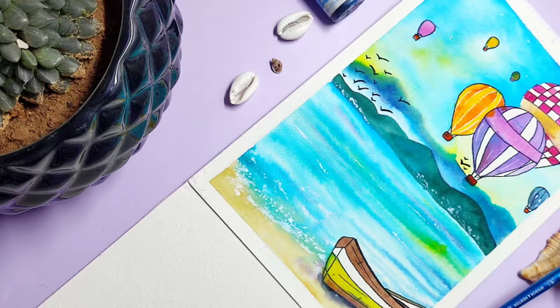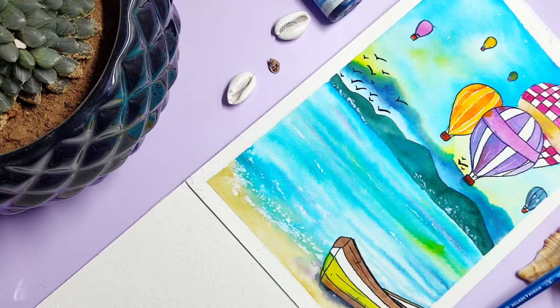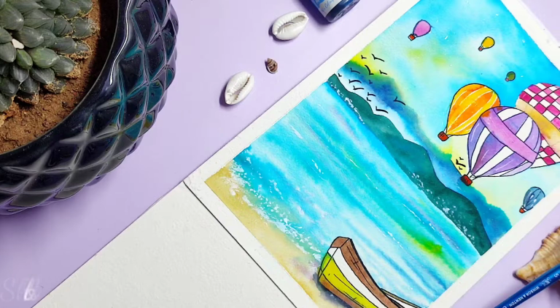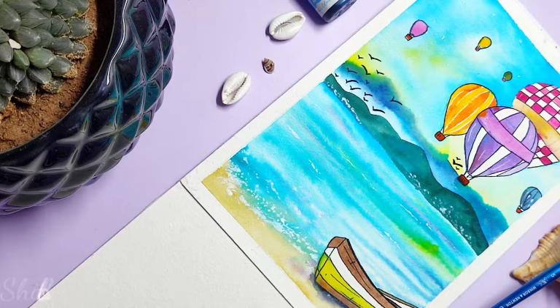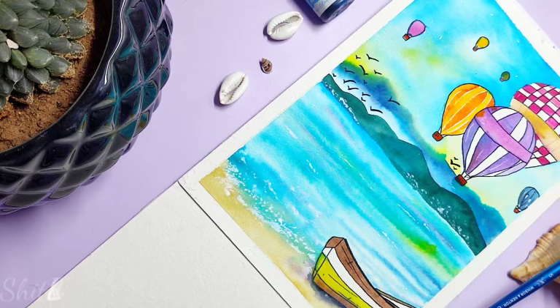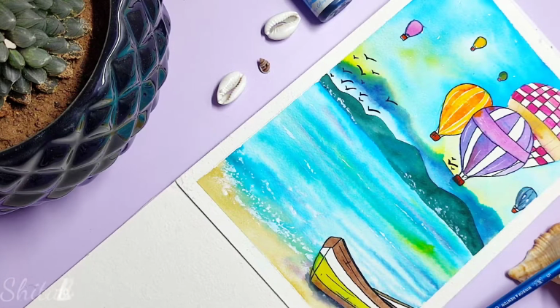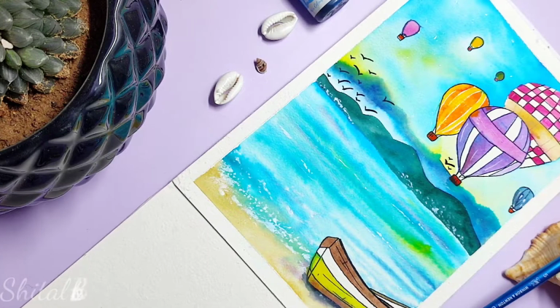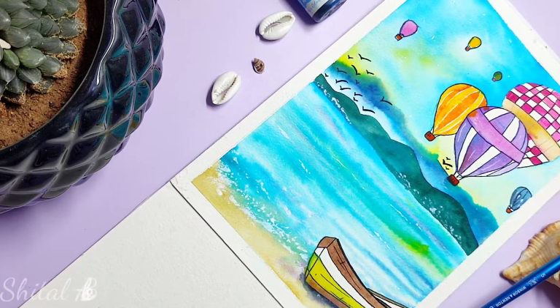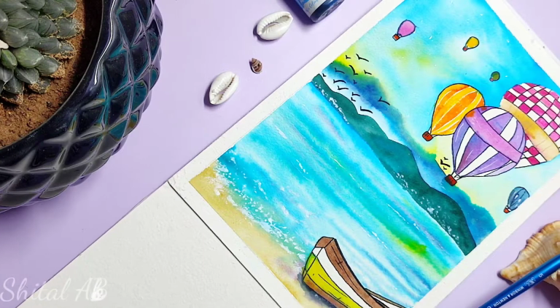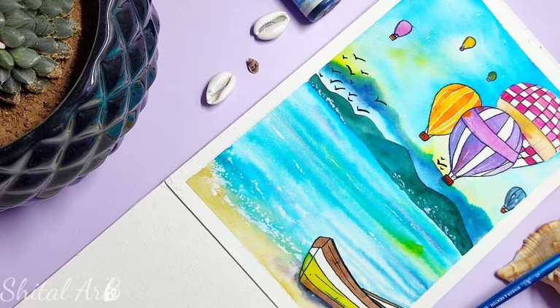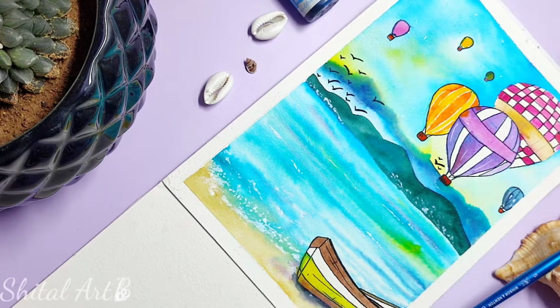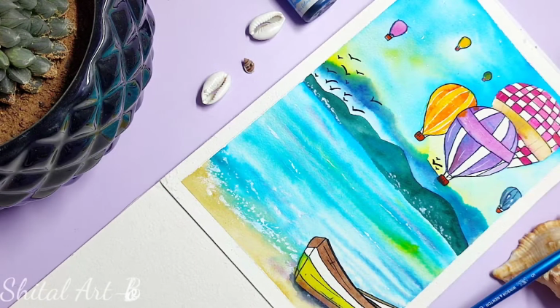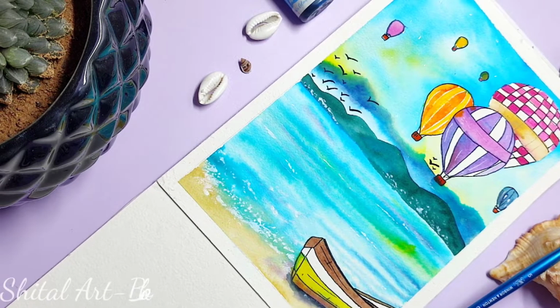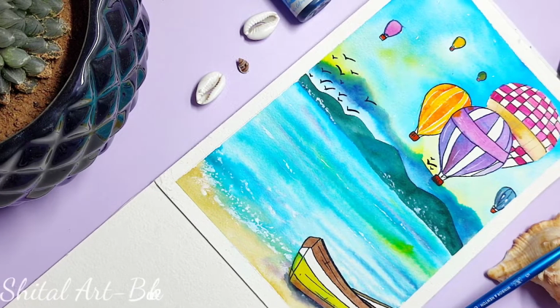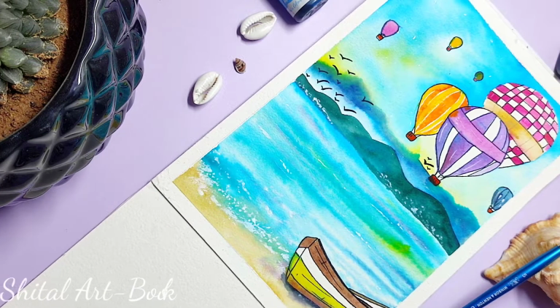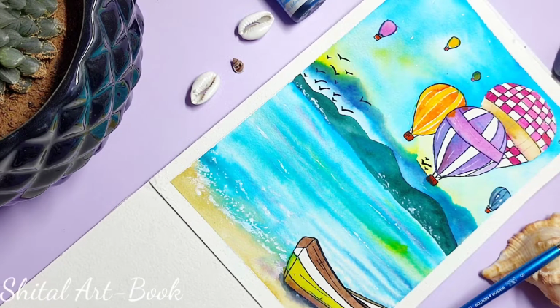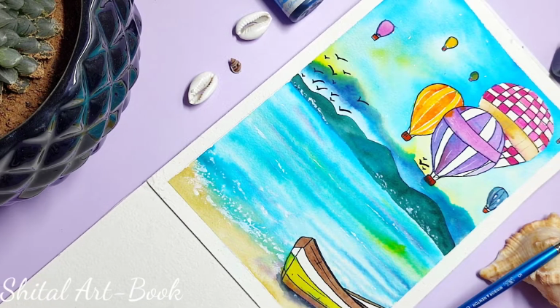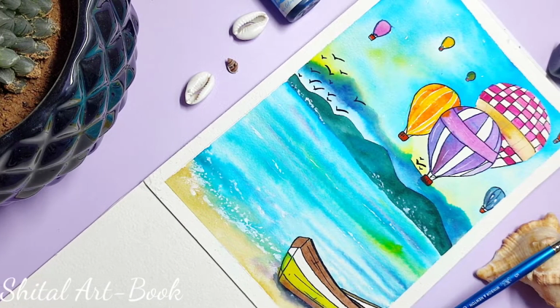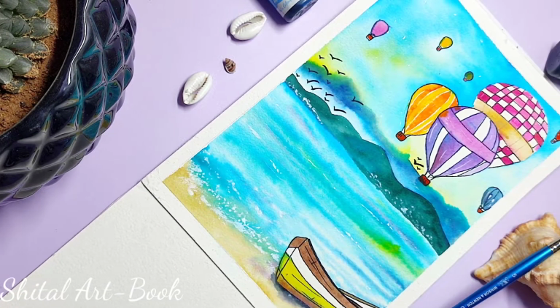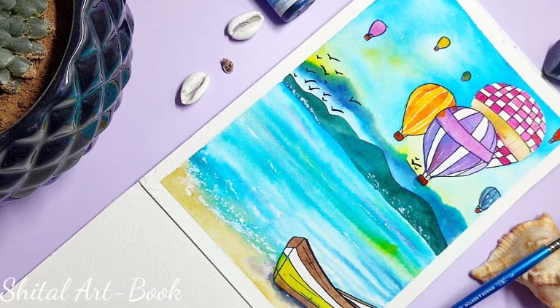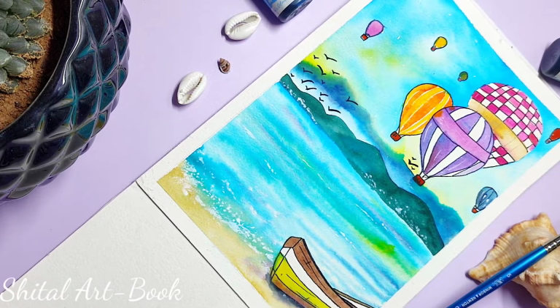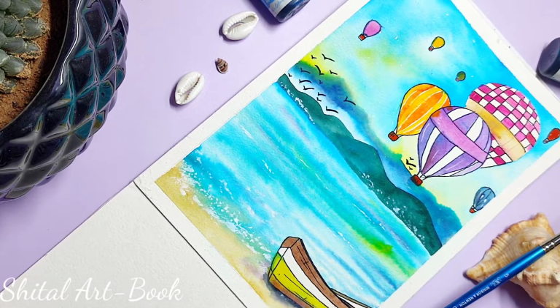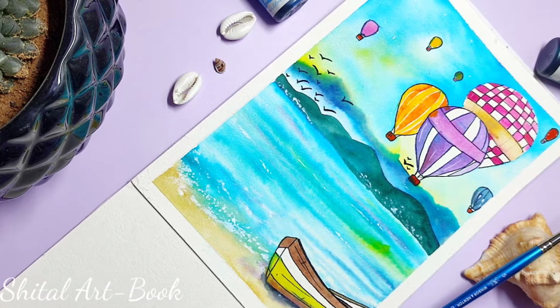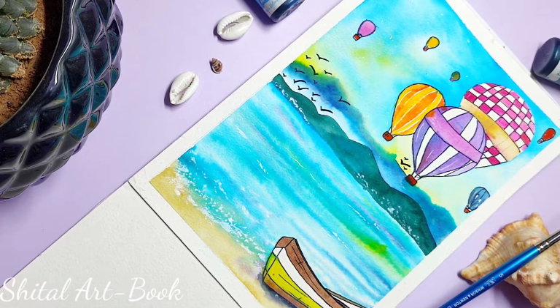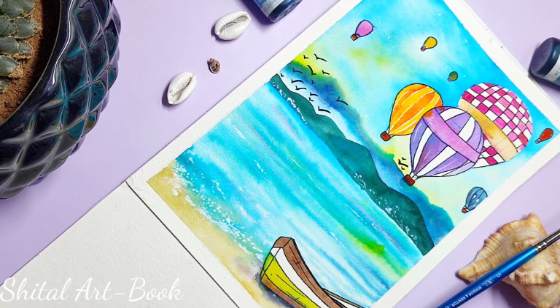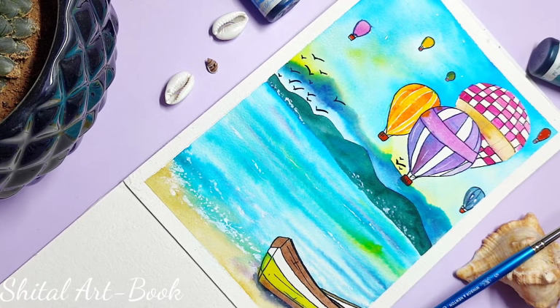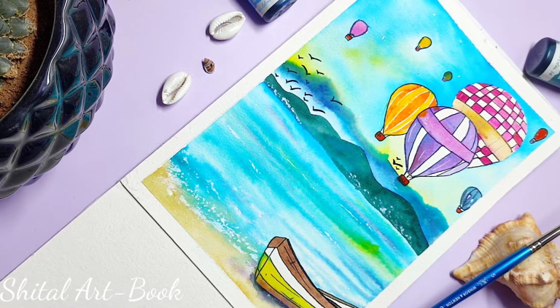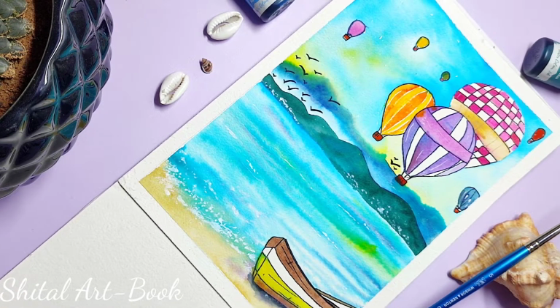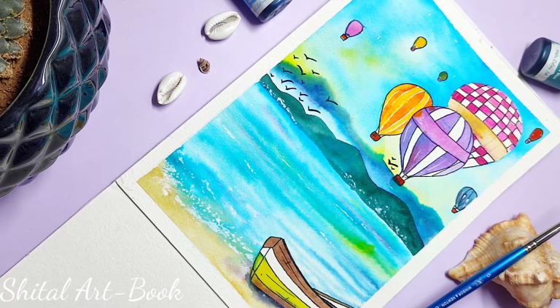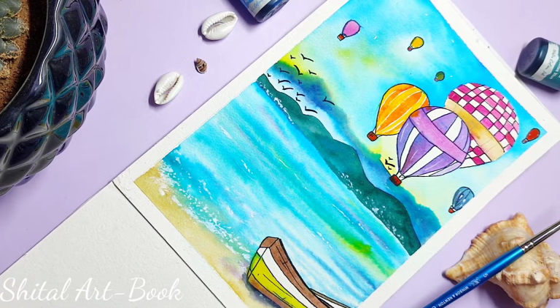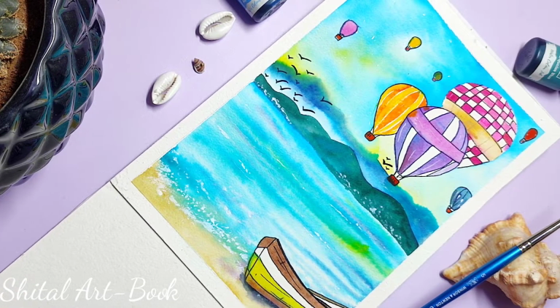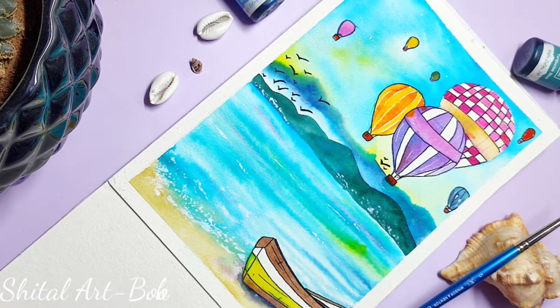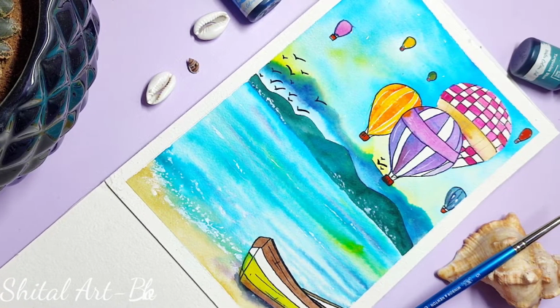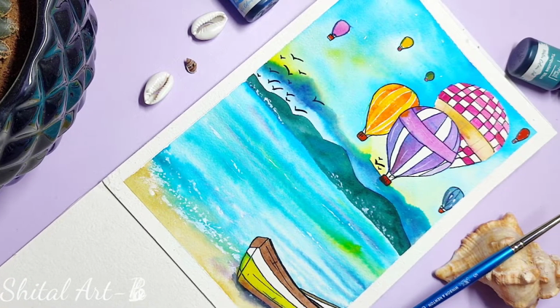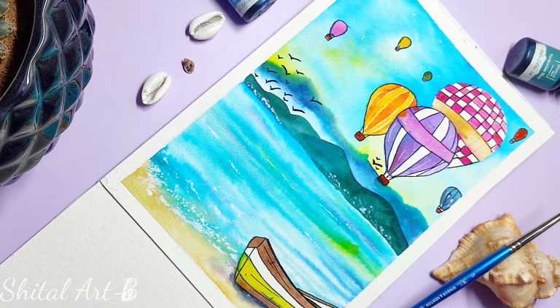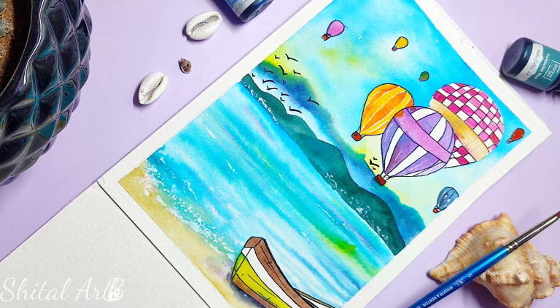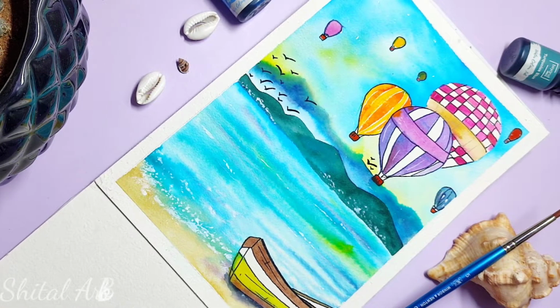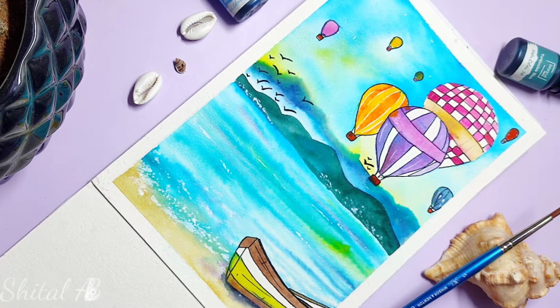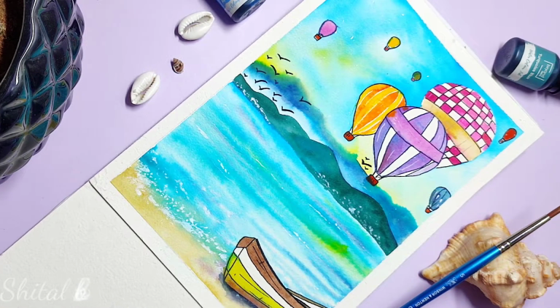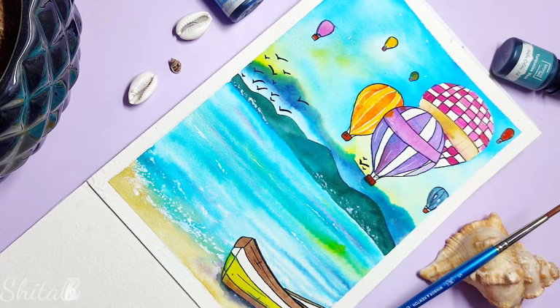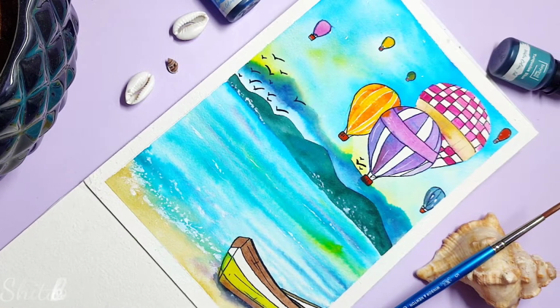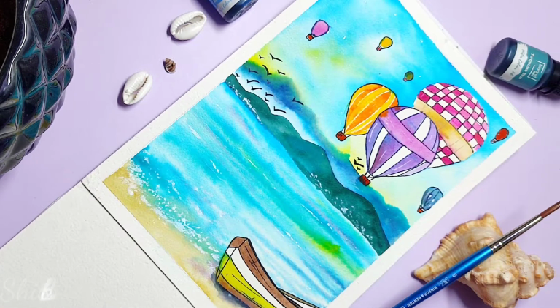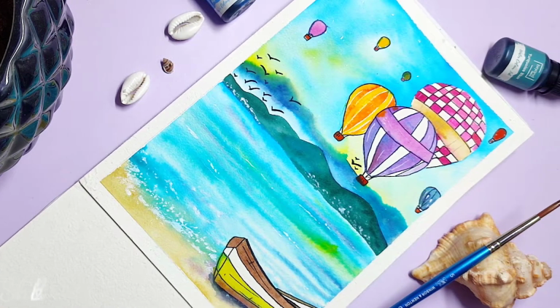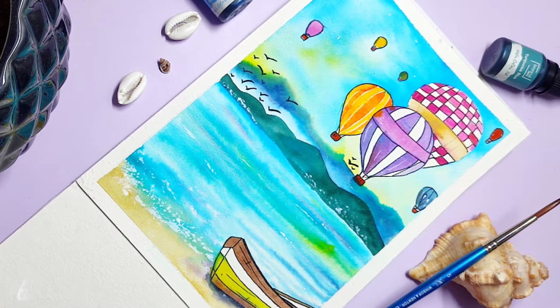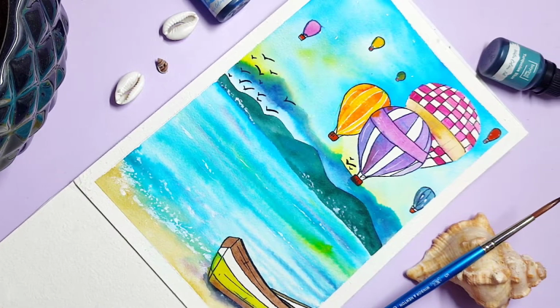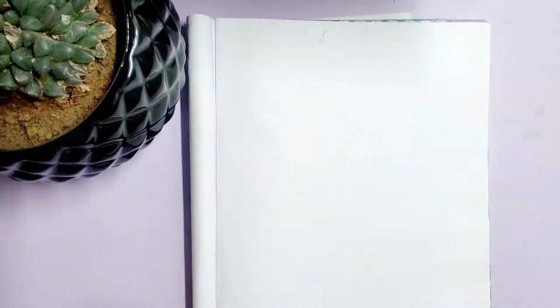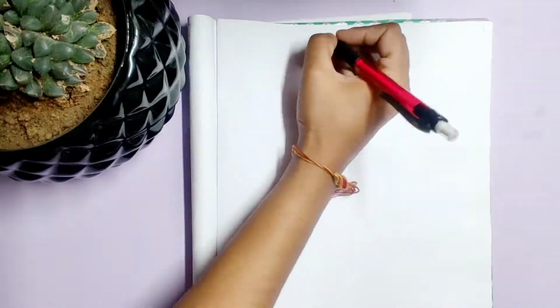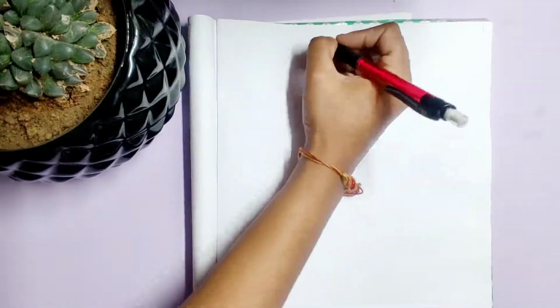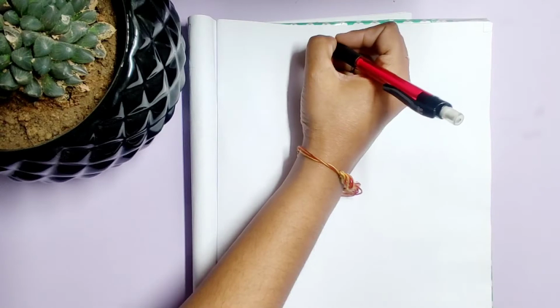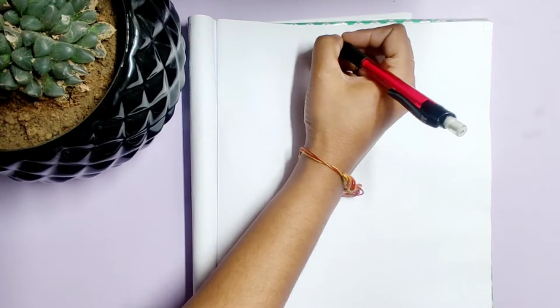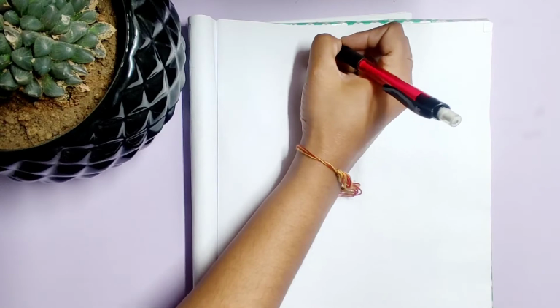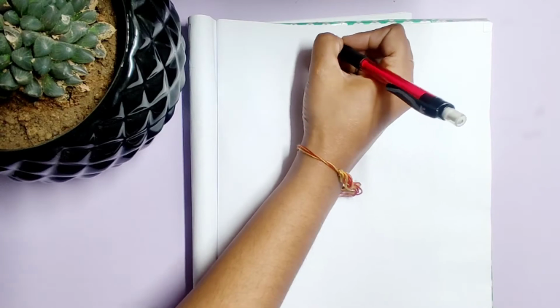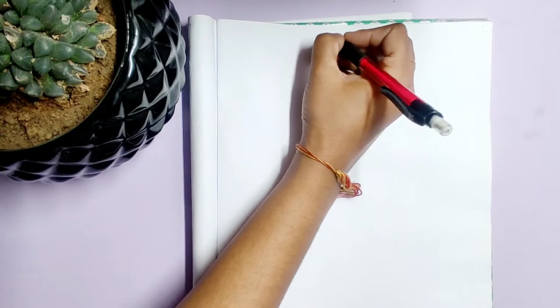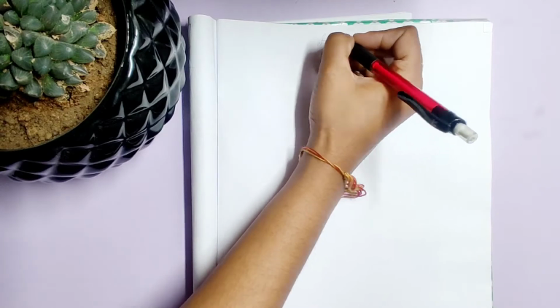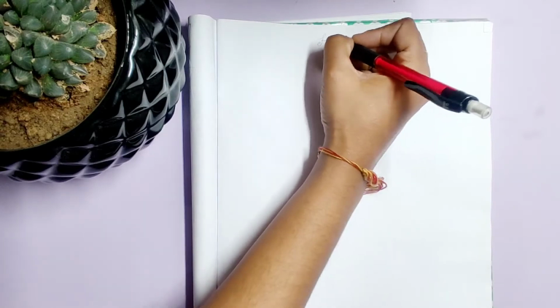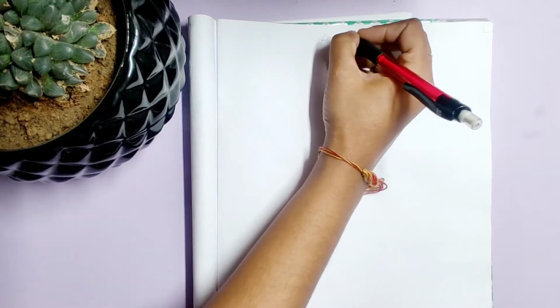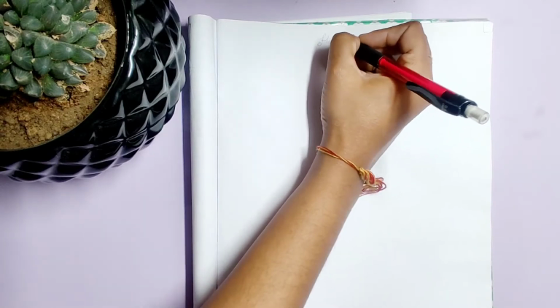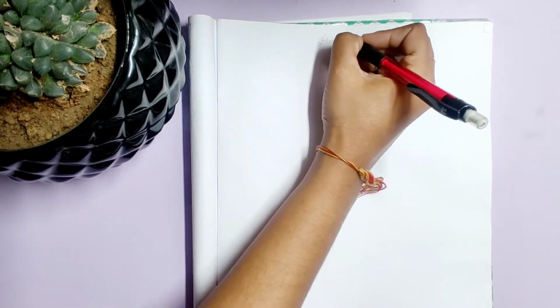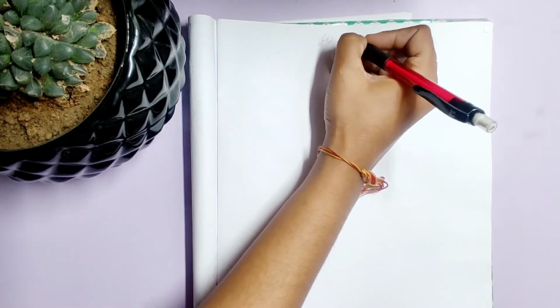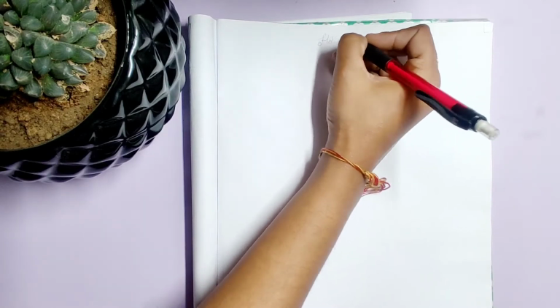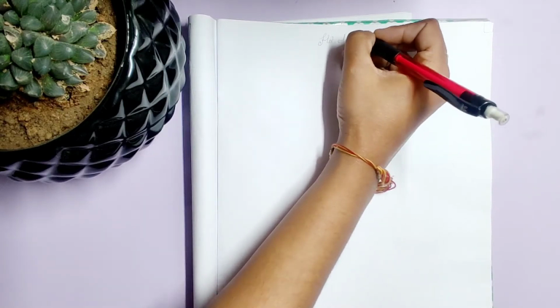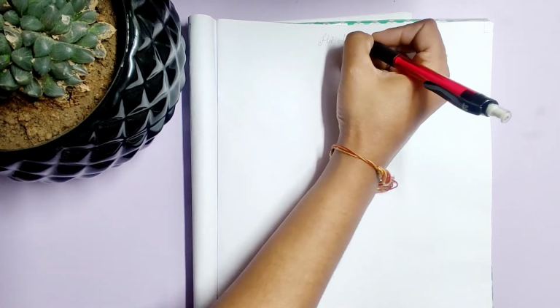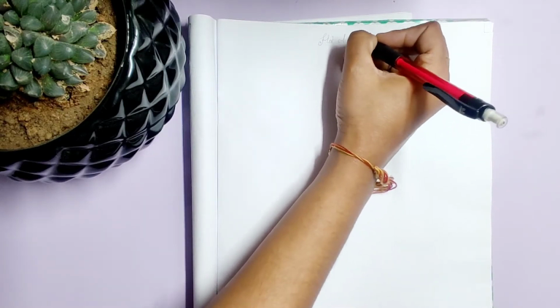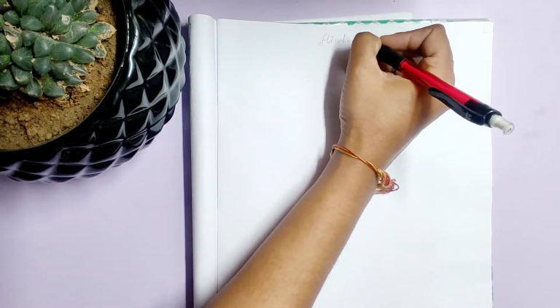Welcome to Sheetal Artbook. Today we will be painting hot air balloon scenery. First let us see how to draw a hot air balloon.